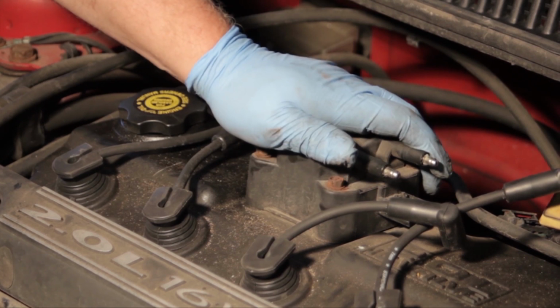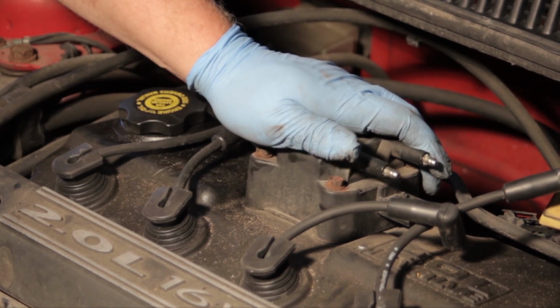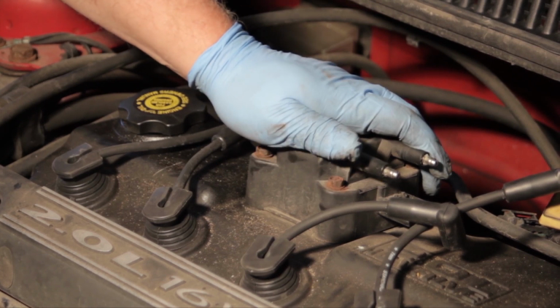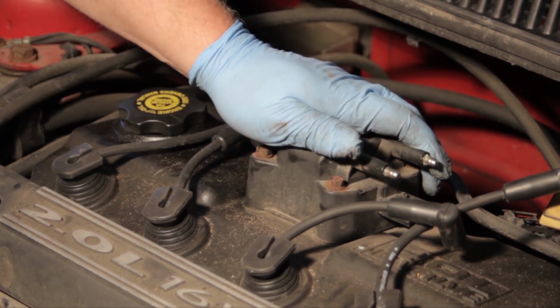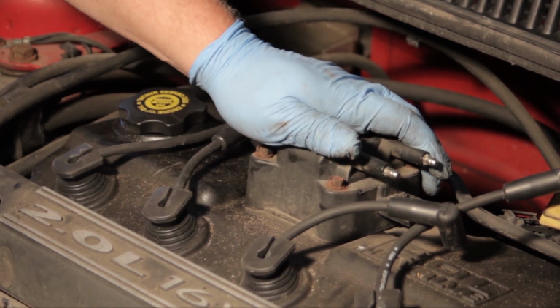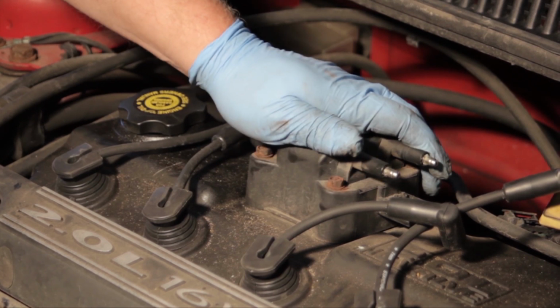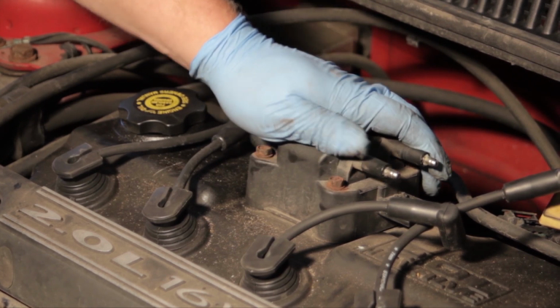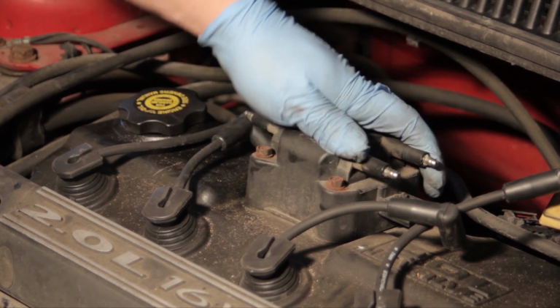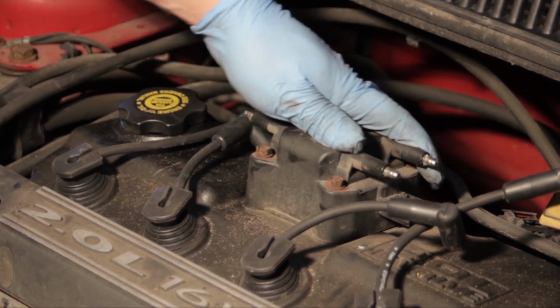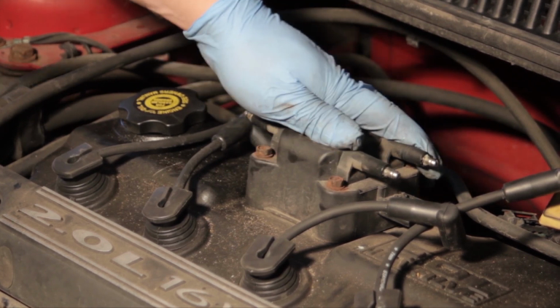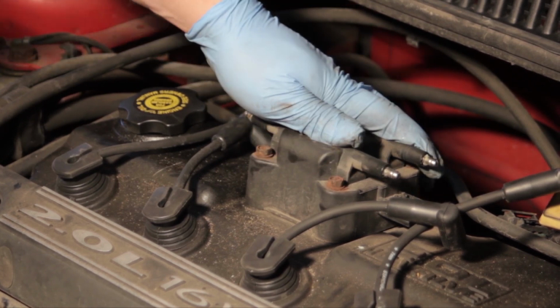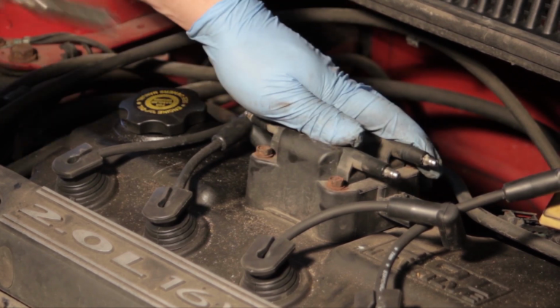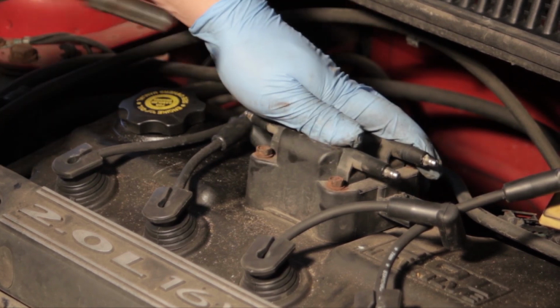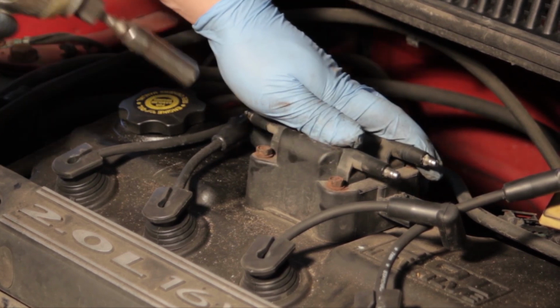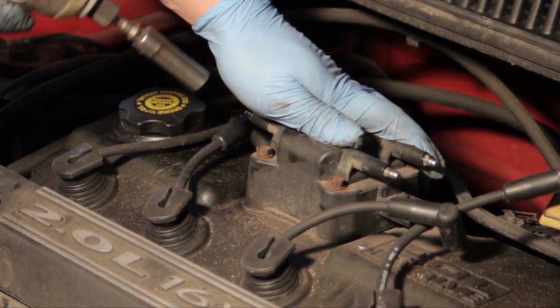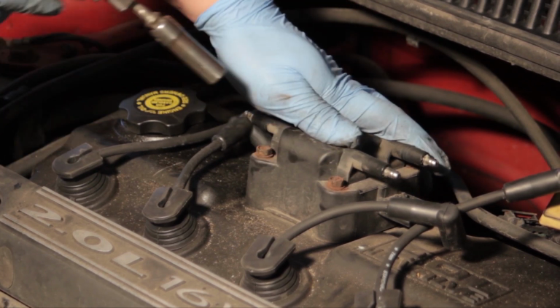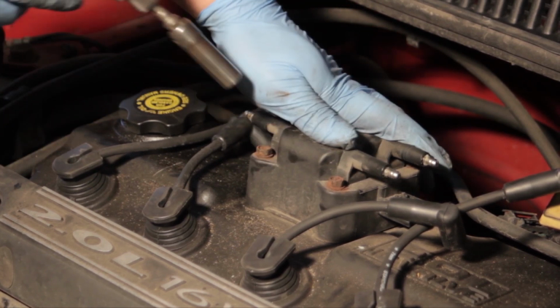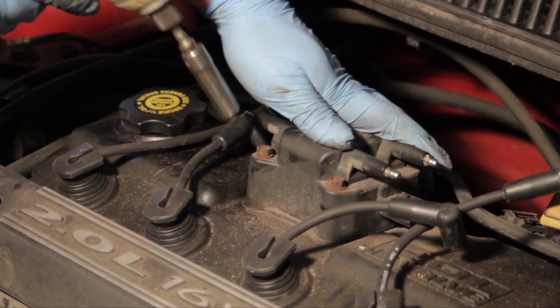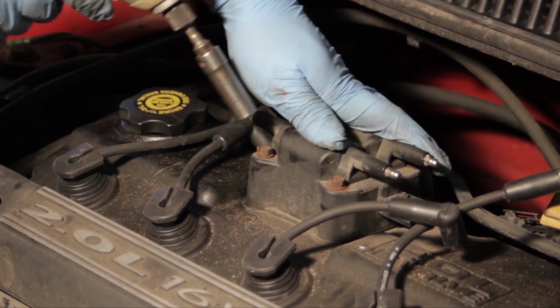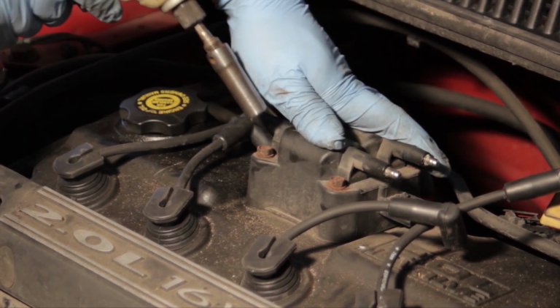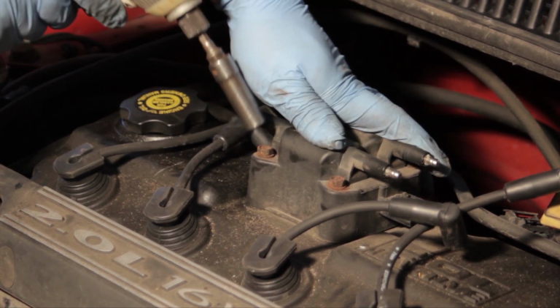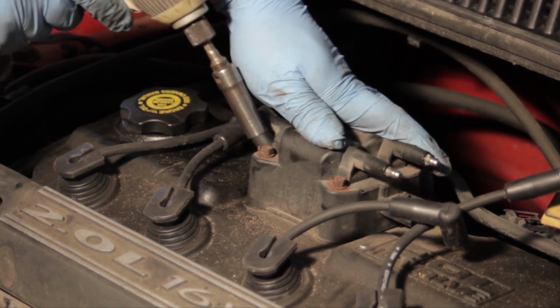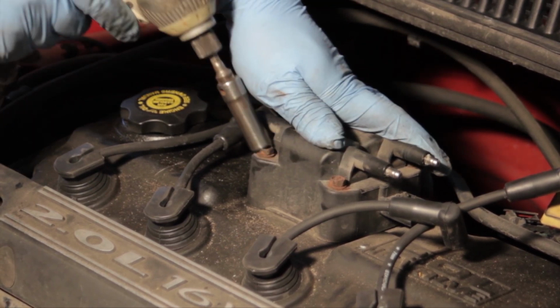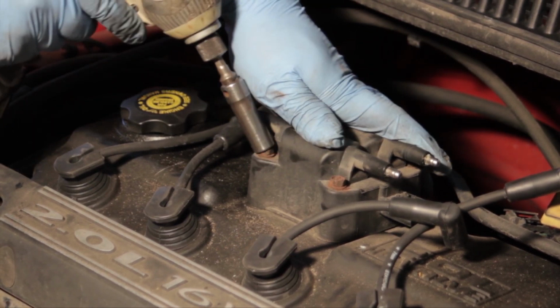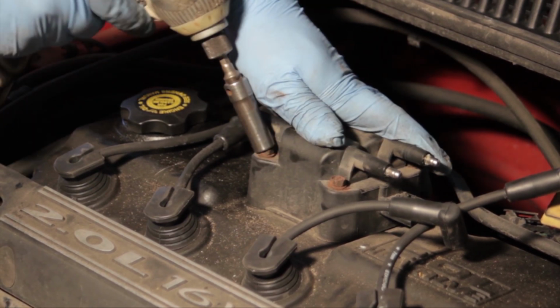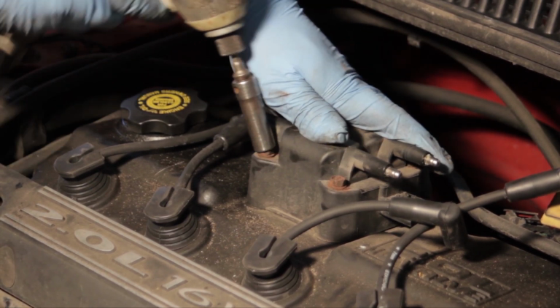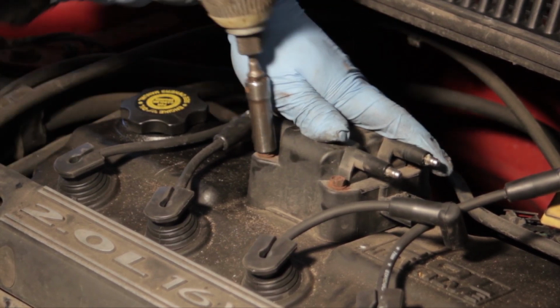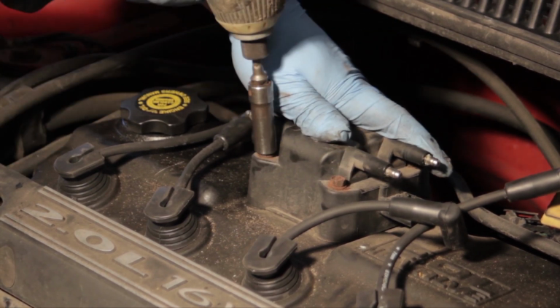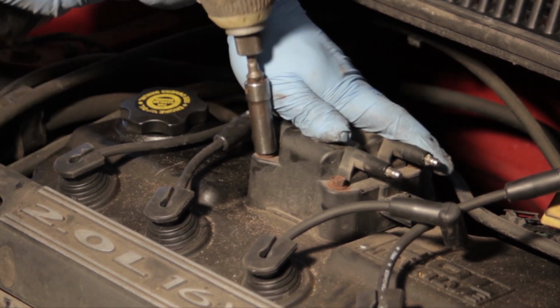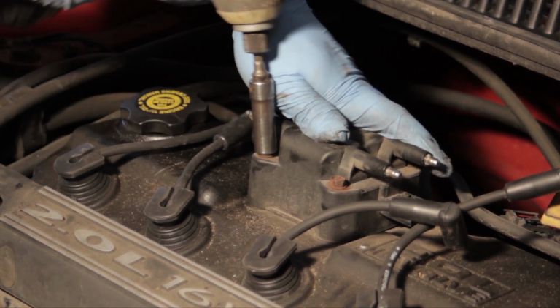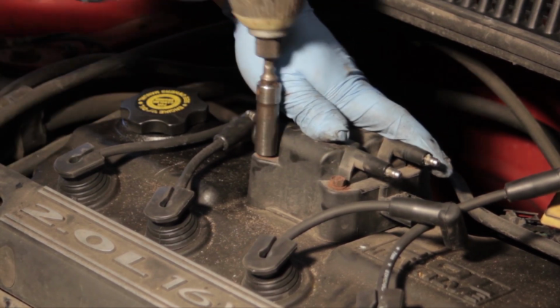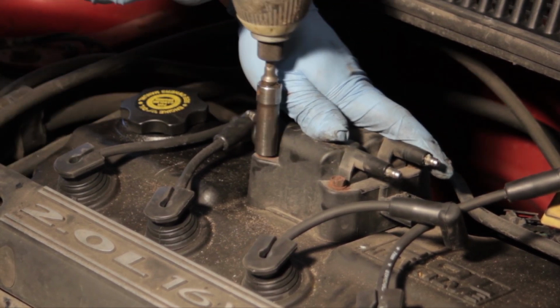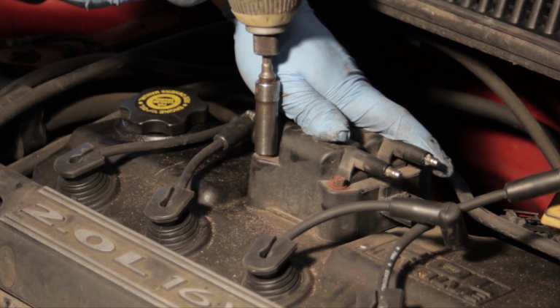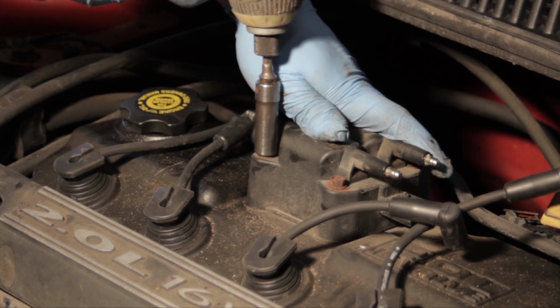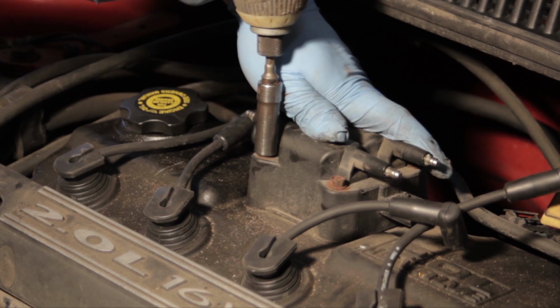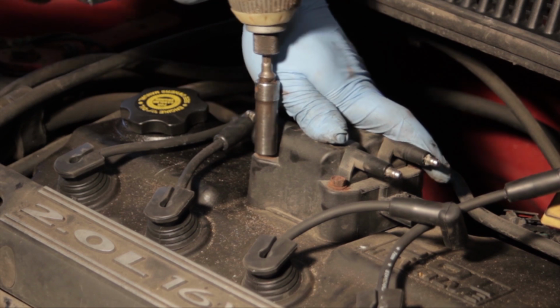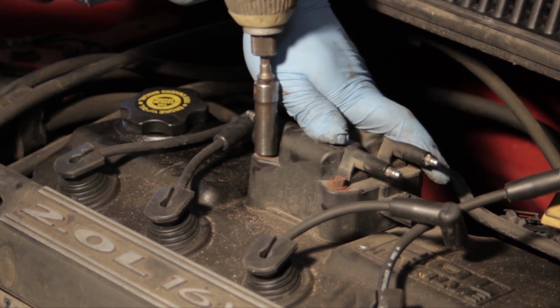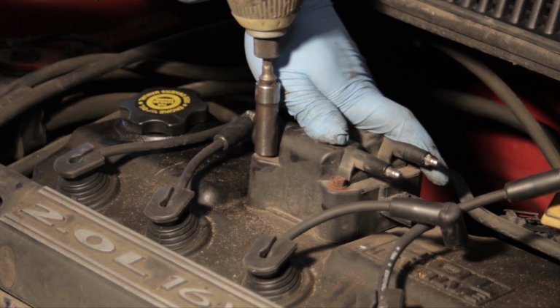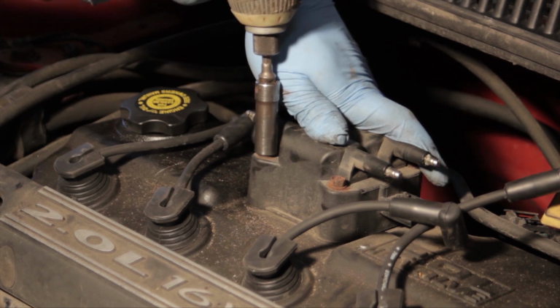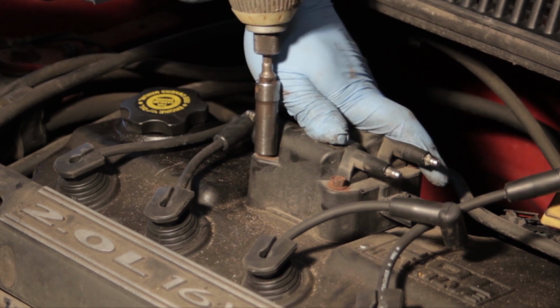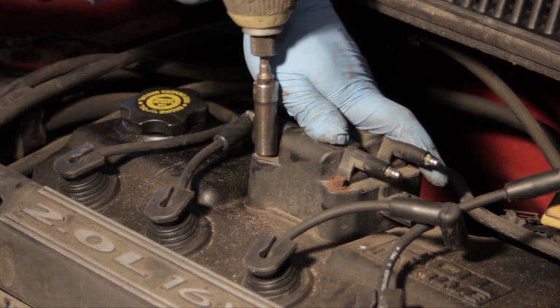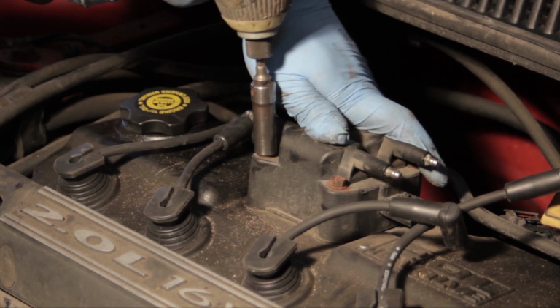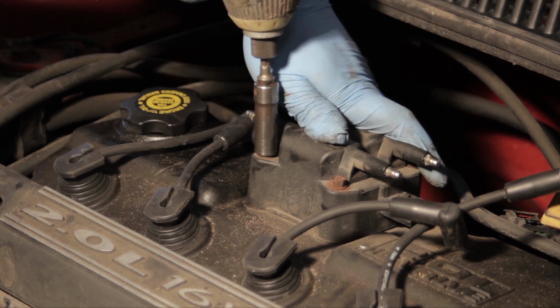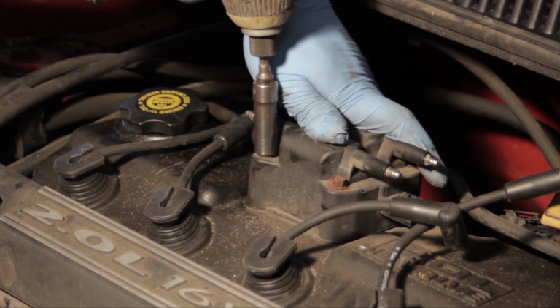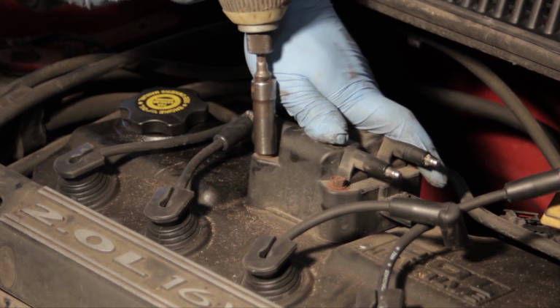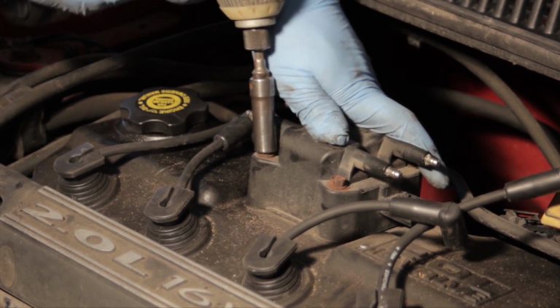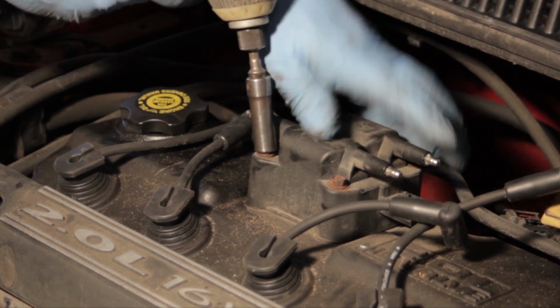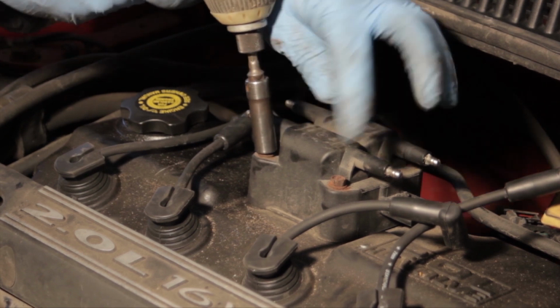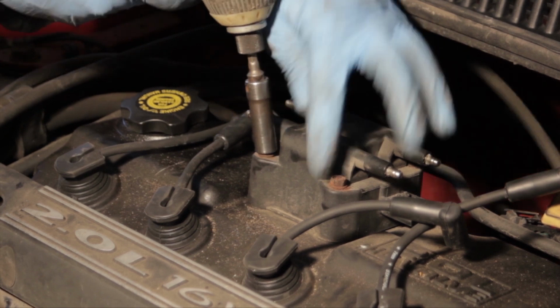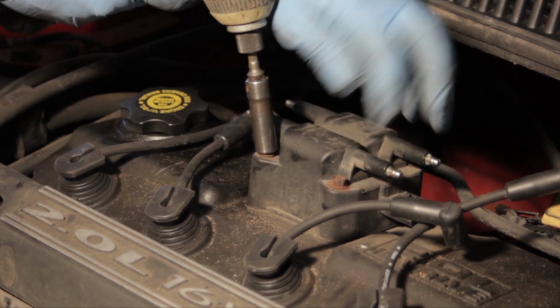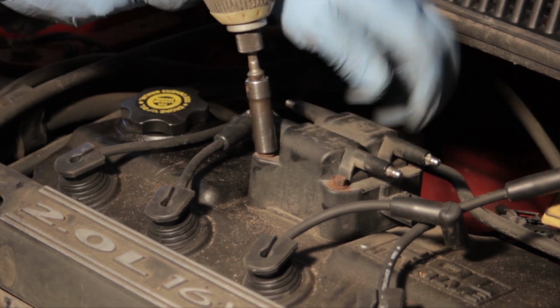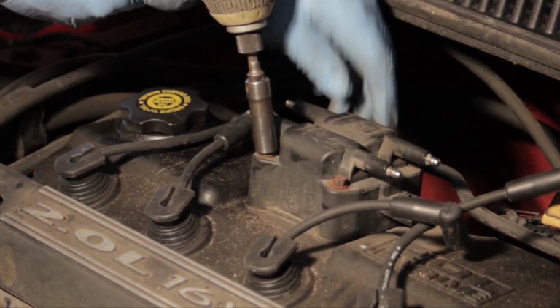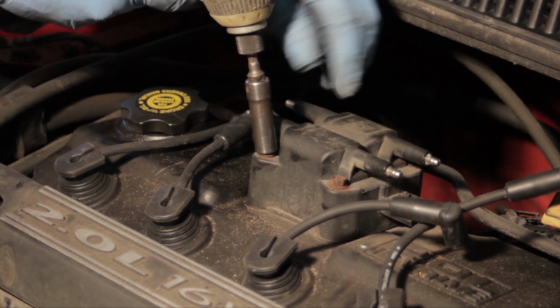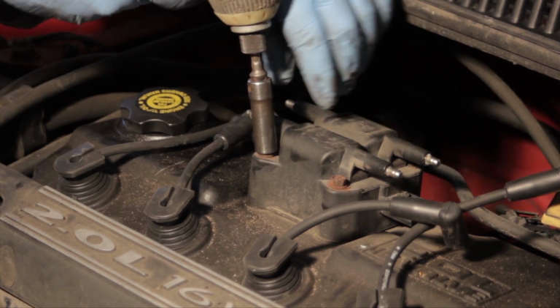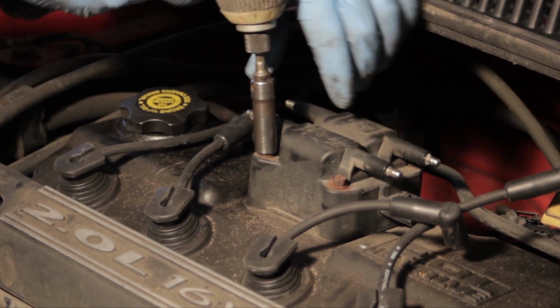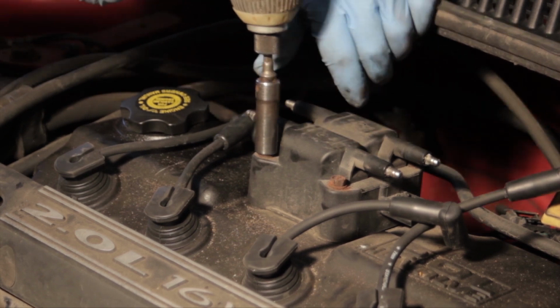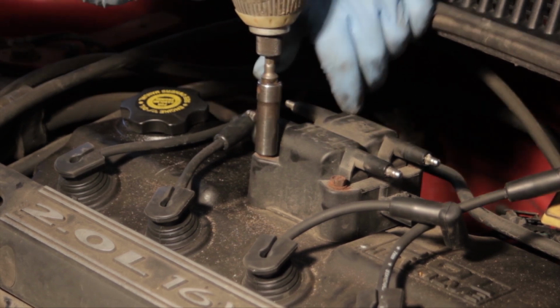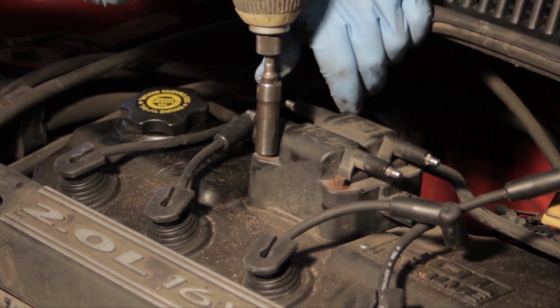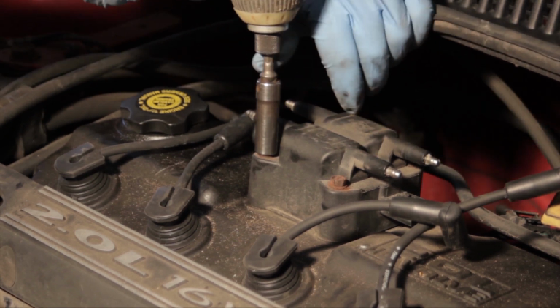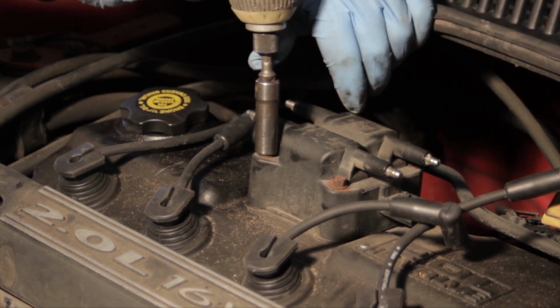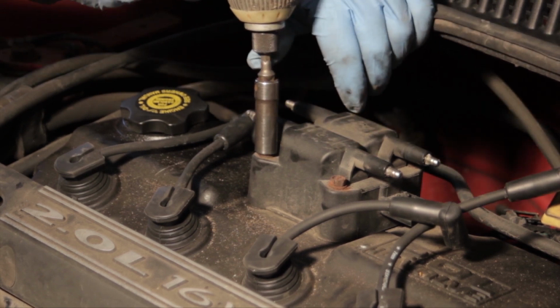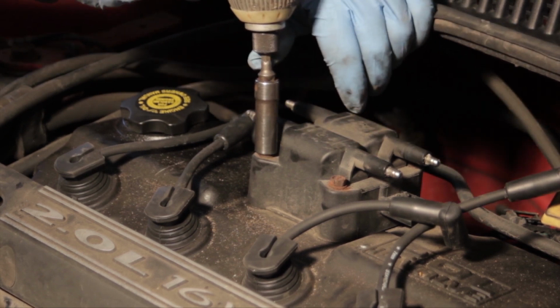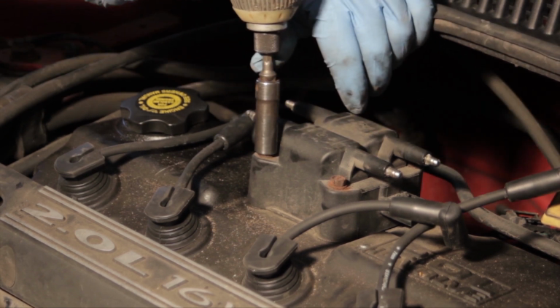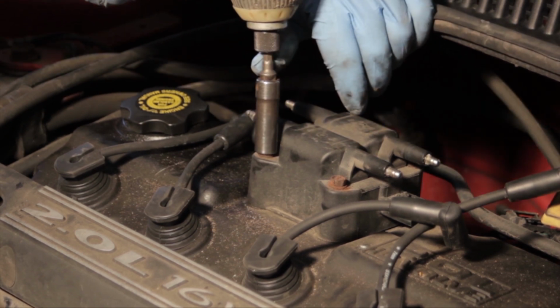Now we're going to take a 10mm socket and a ratchet — I'm using the electric impact right now — and there are just four bolts which we have to remove.